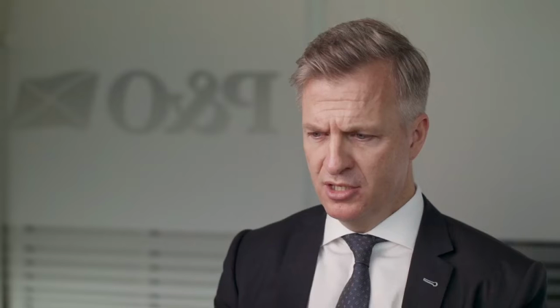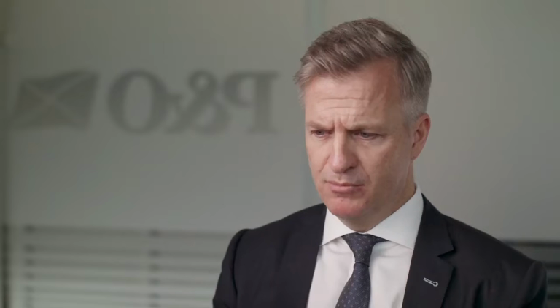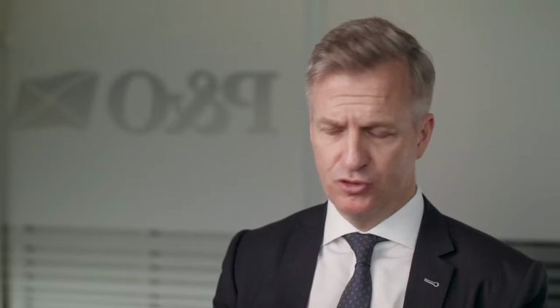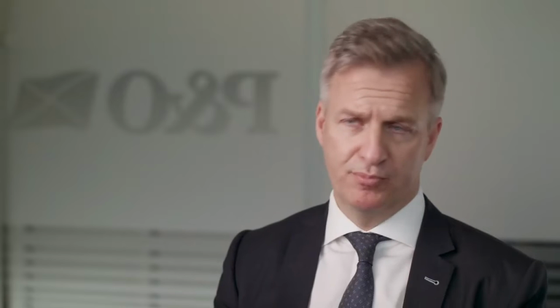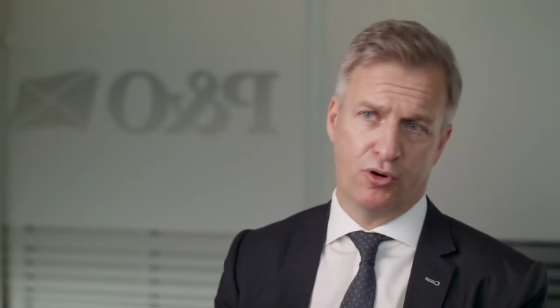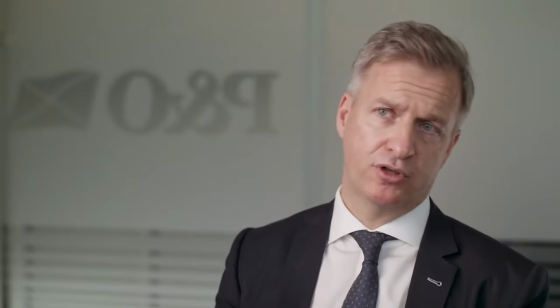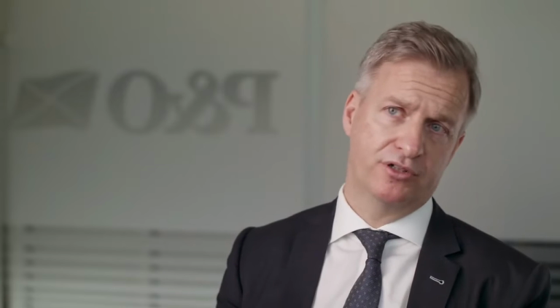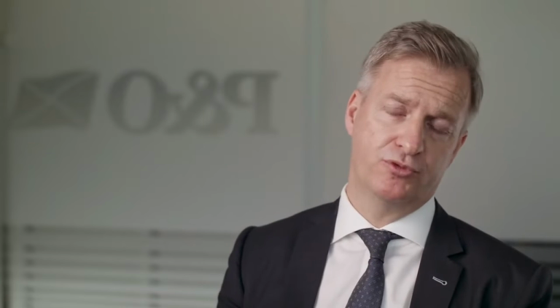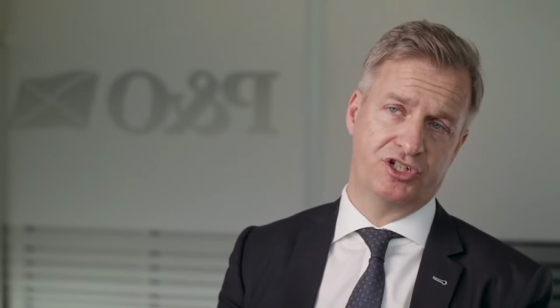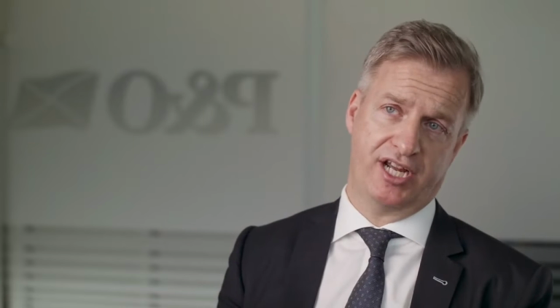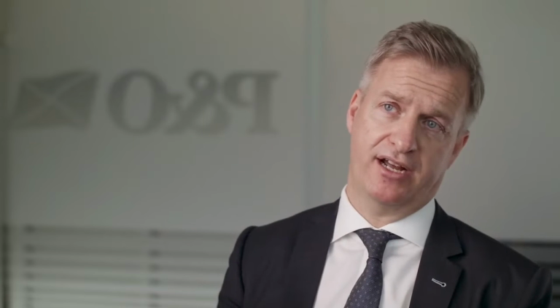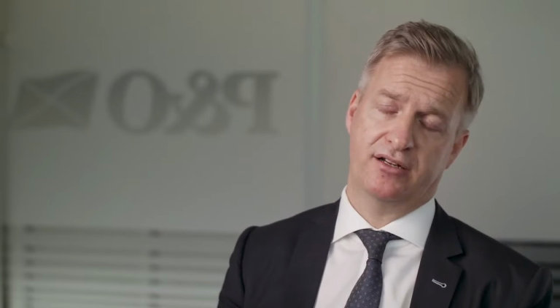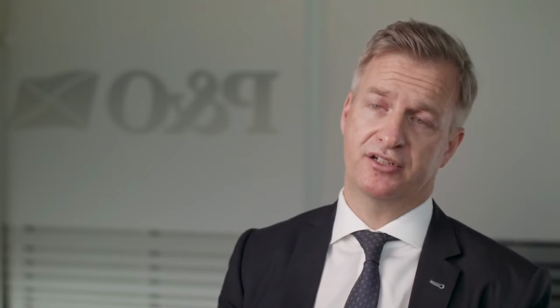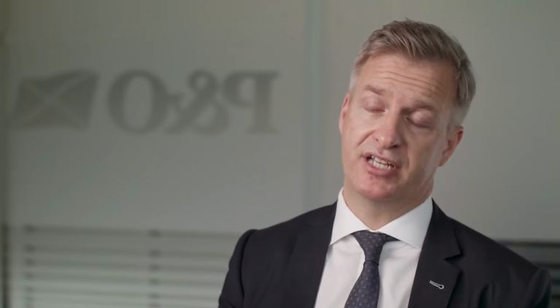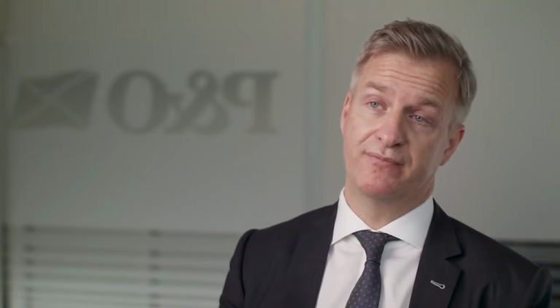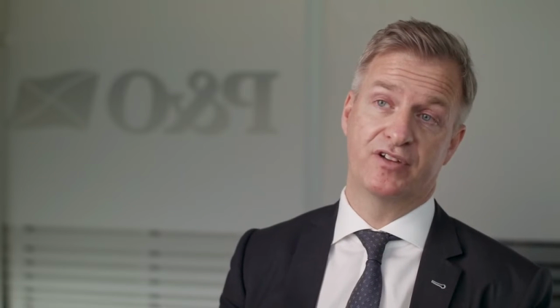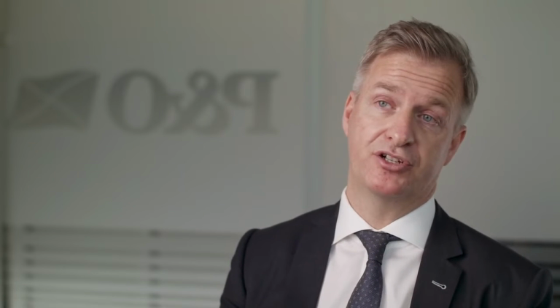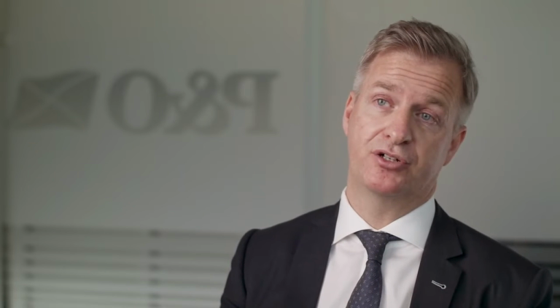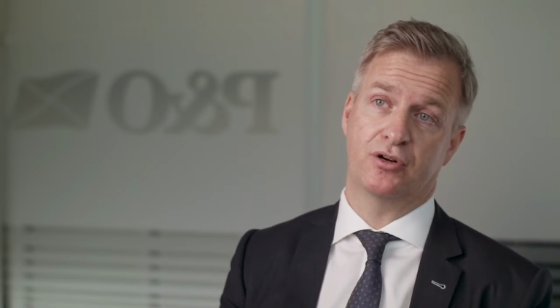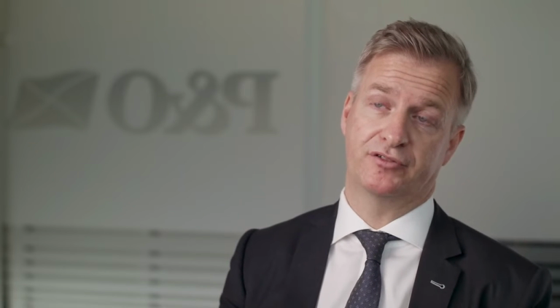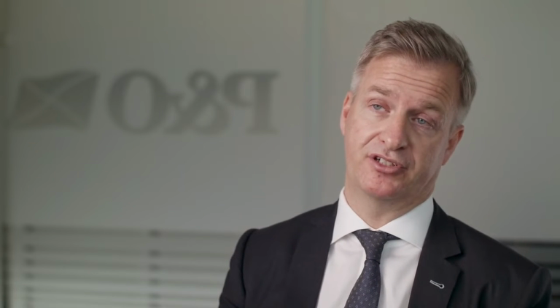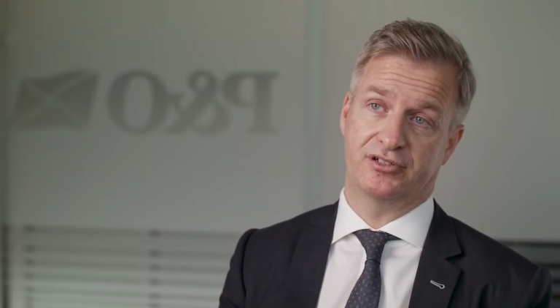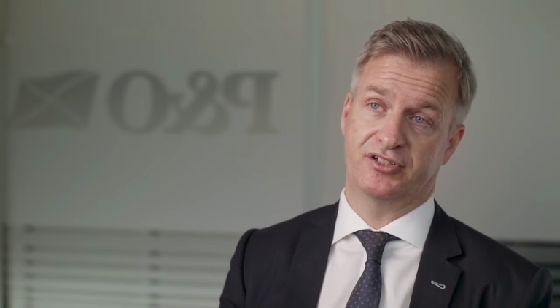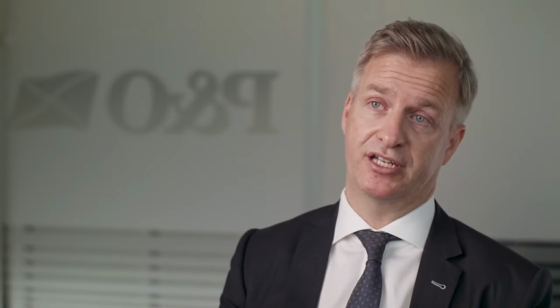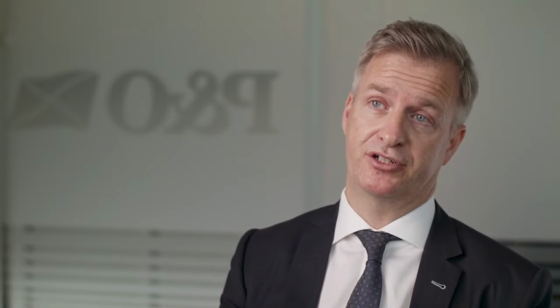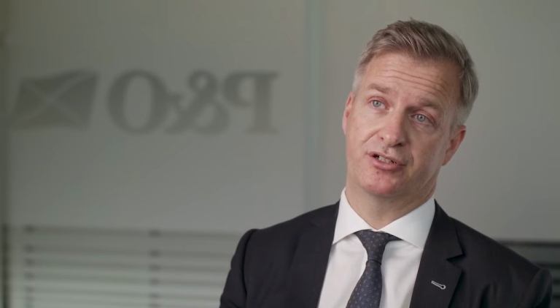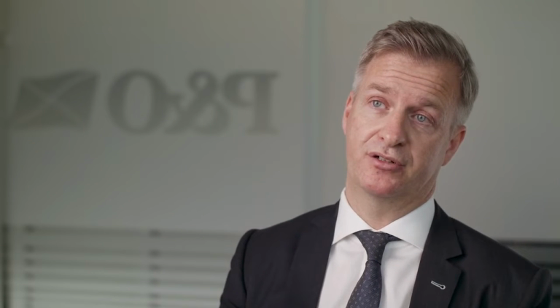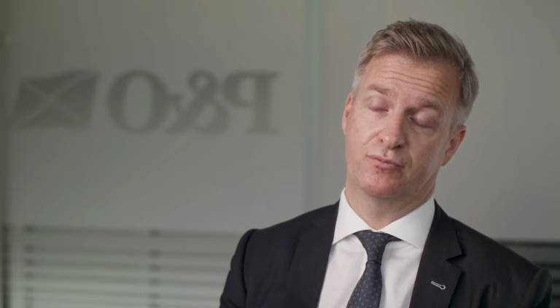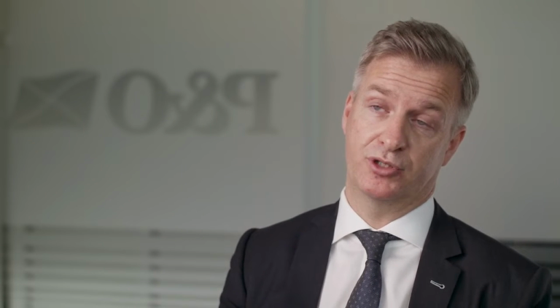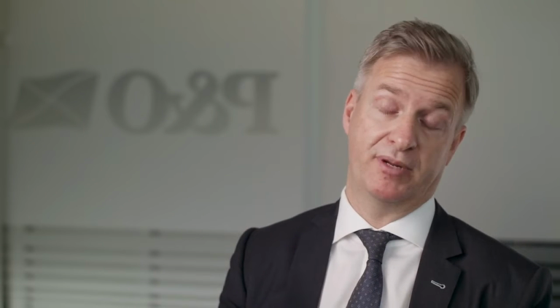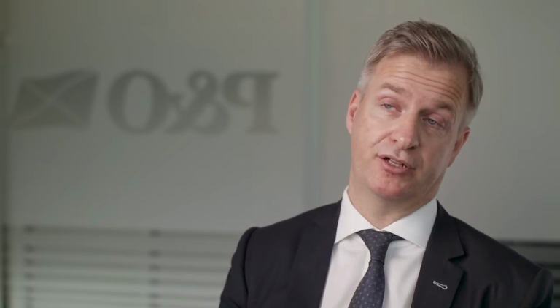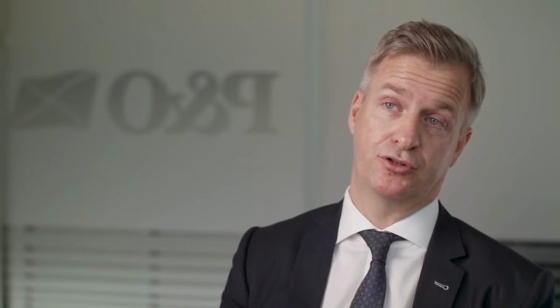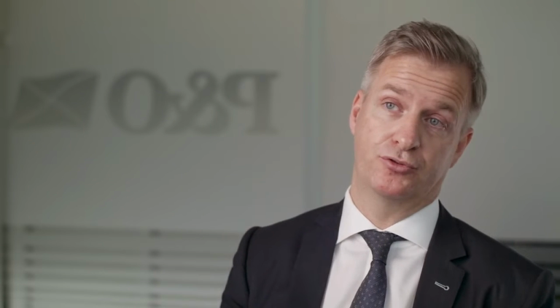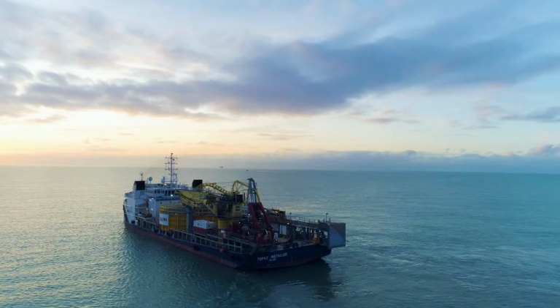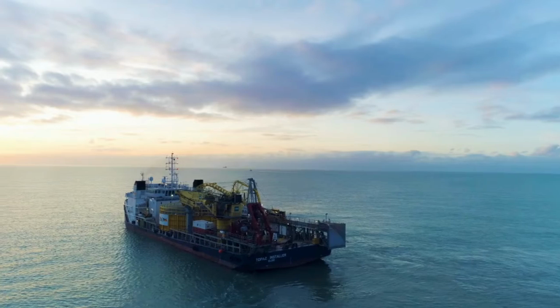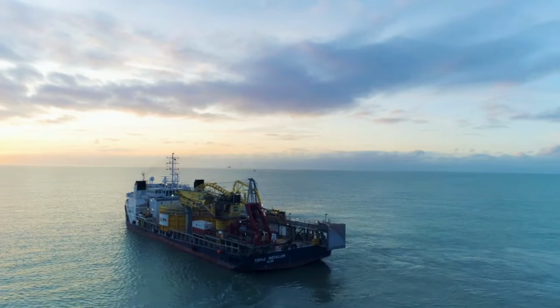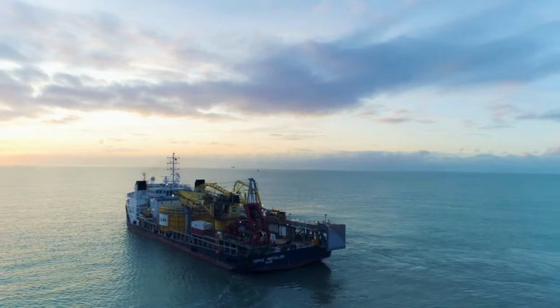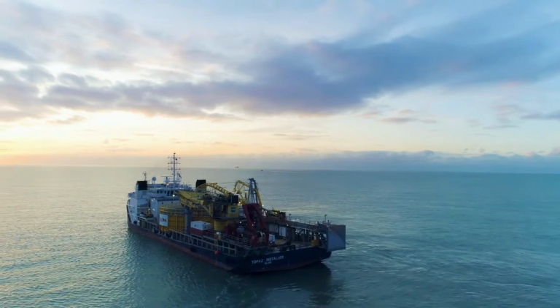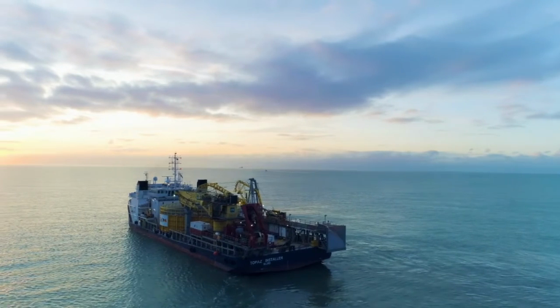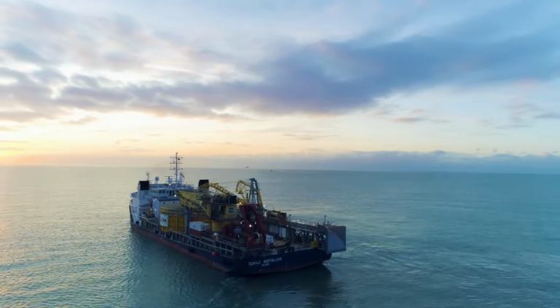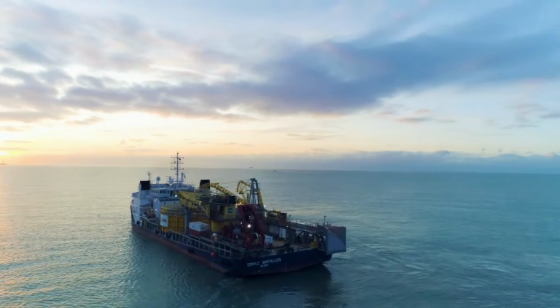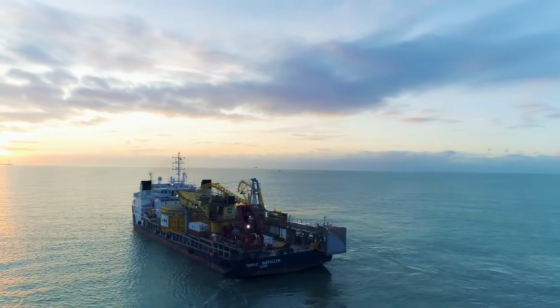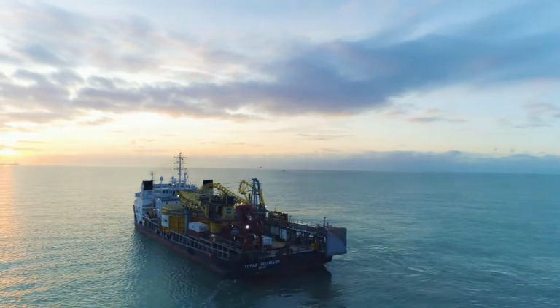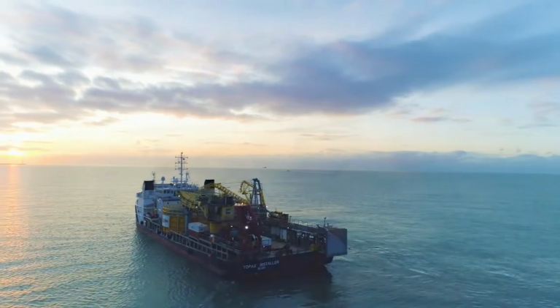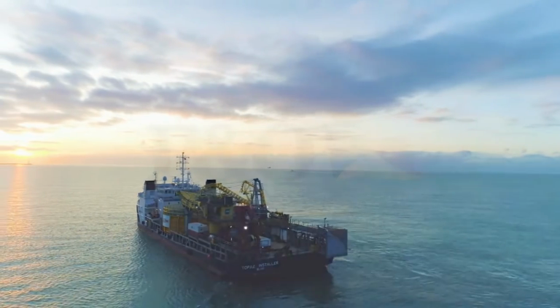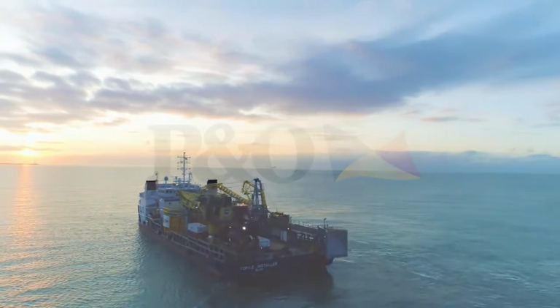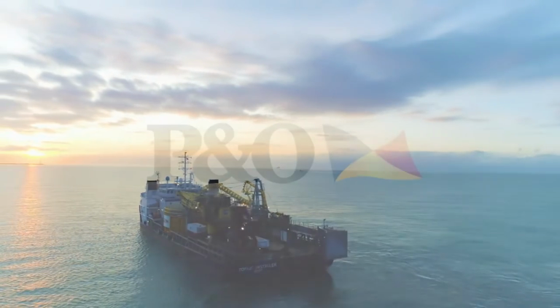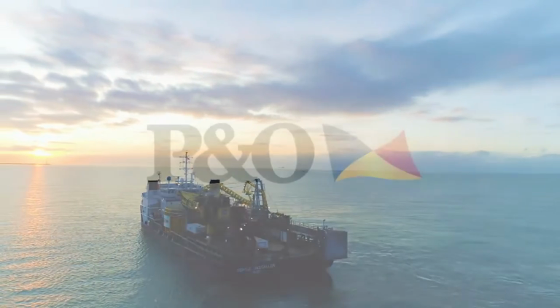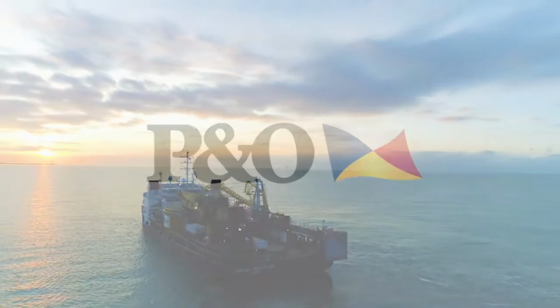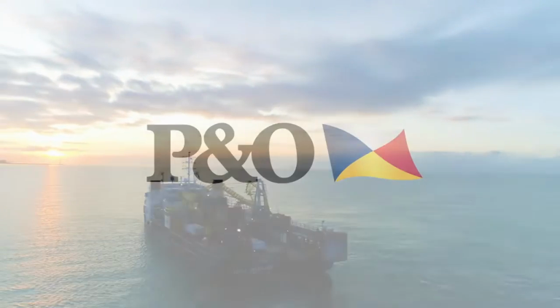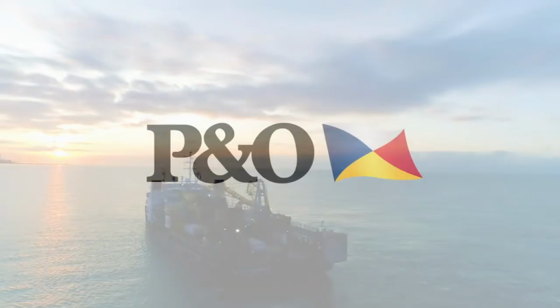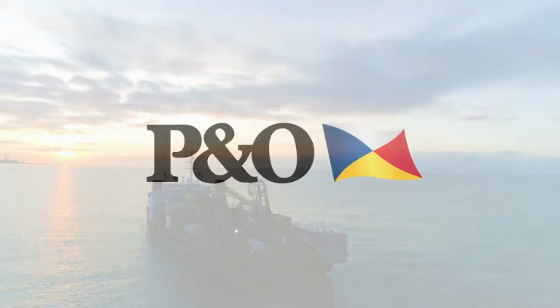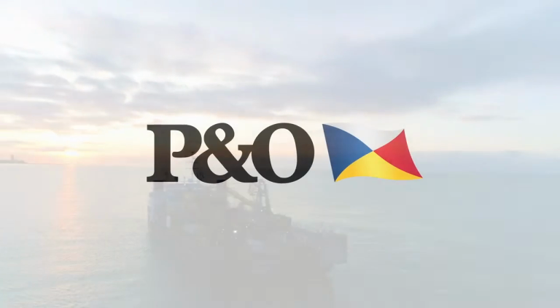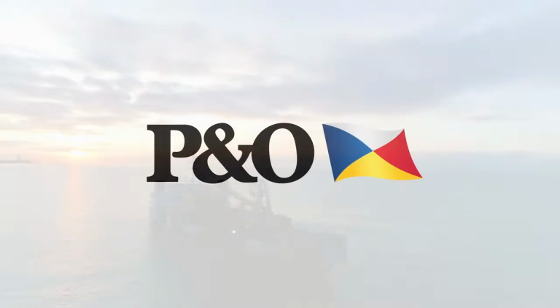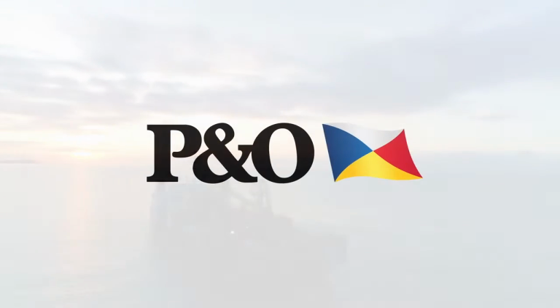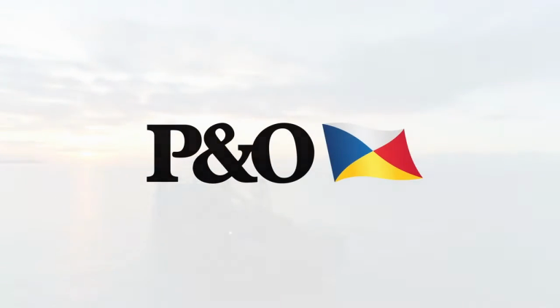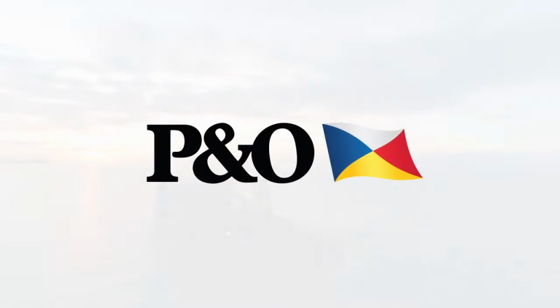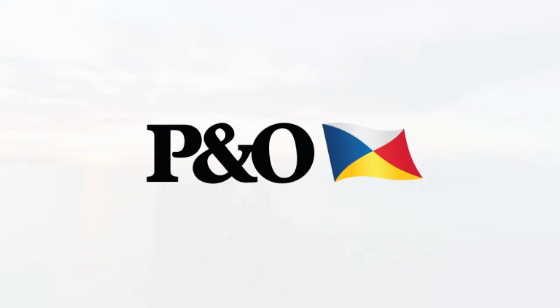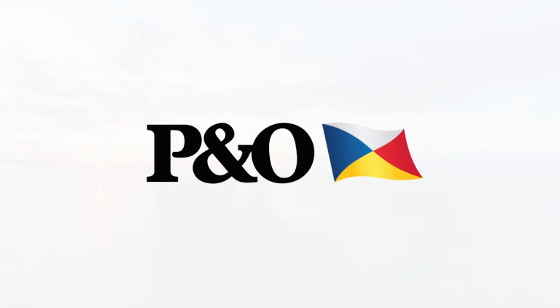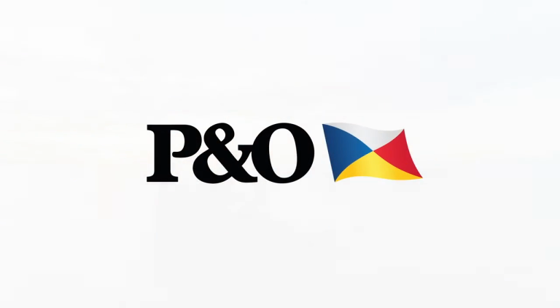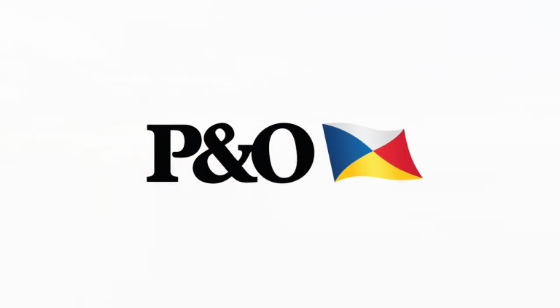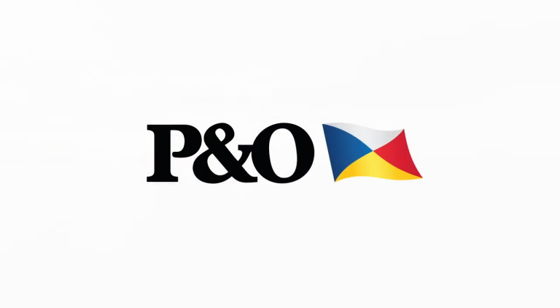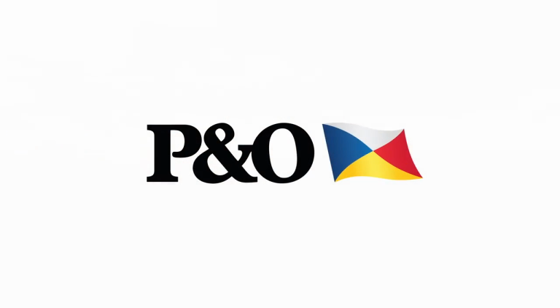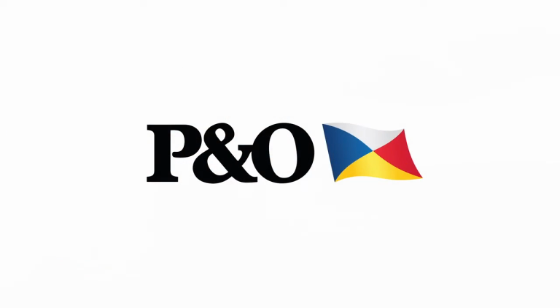Most importantly, we share the same vision of digitalisation with Baker Hughes, and we're proud to walk with them on this journey.